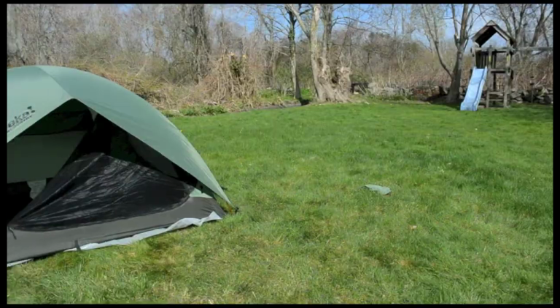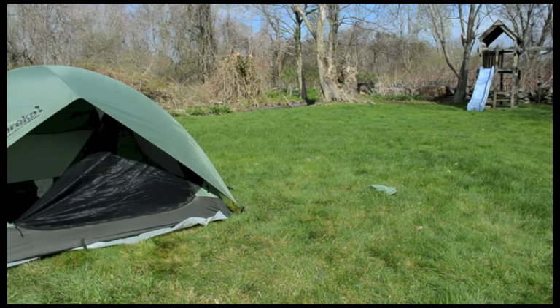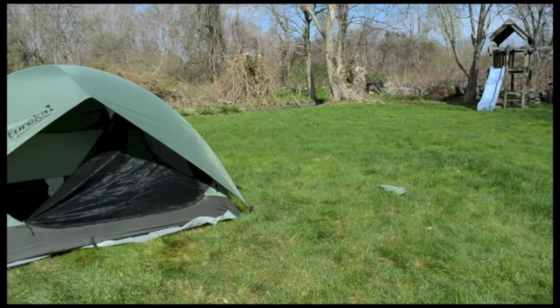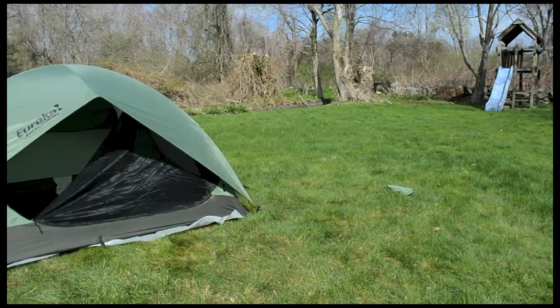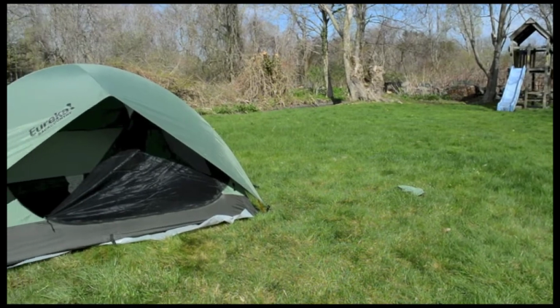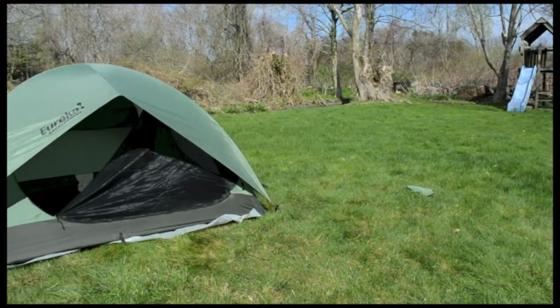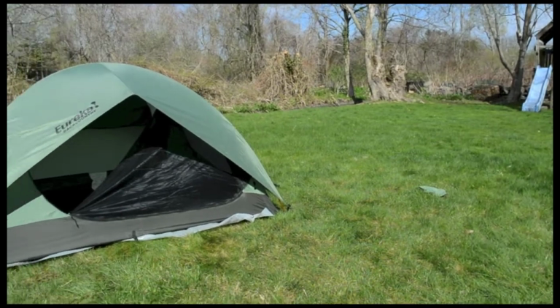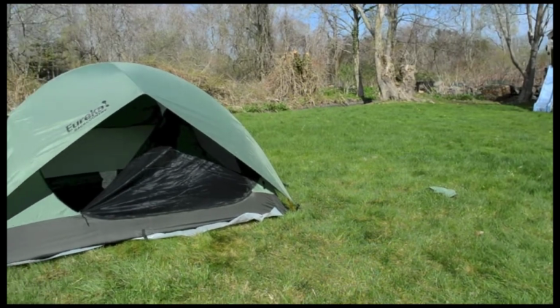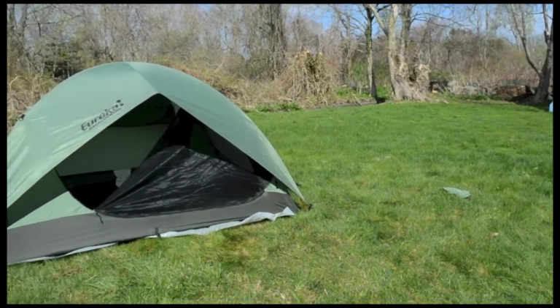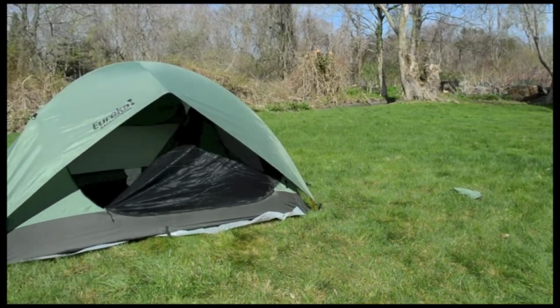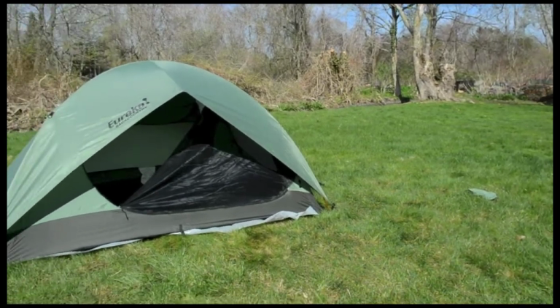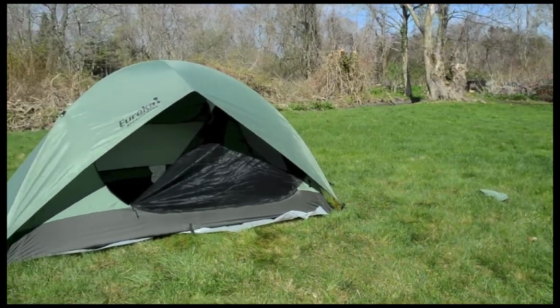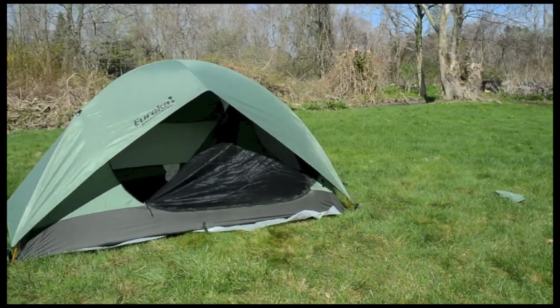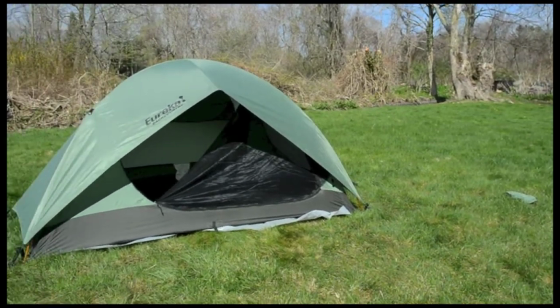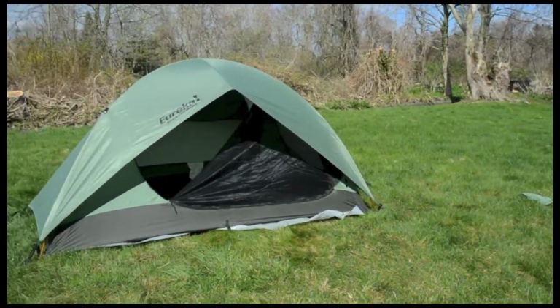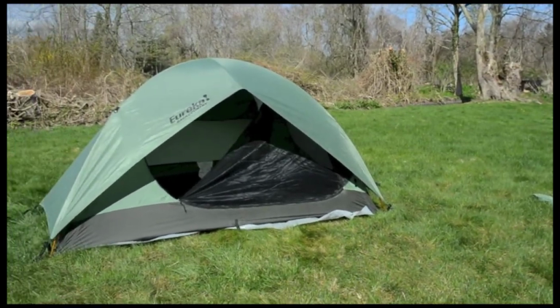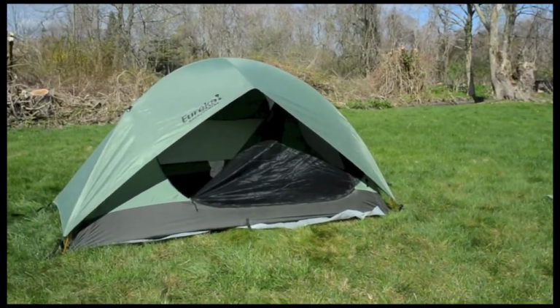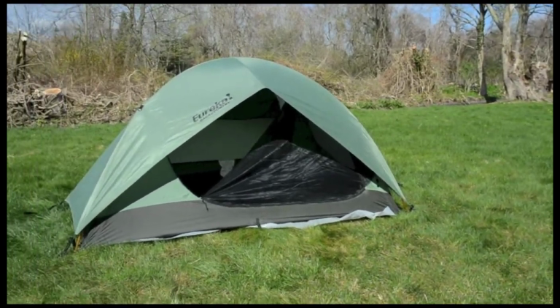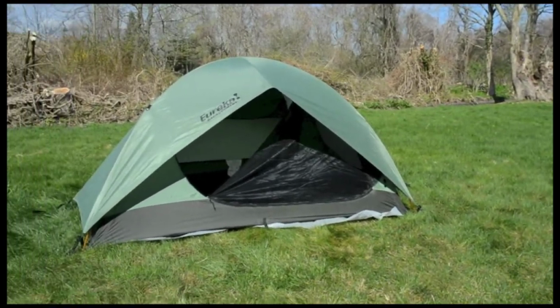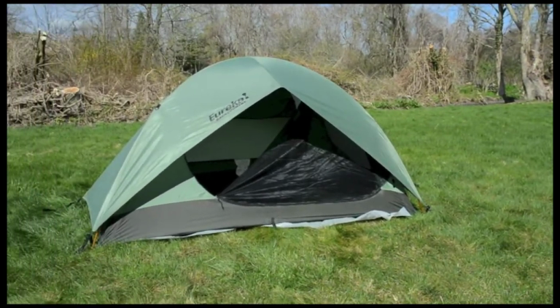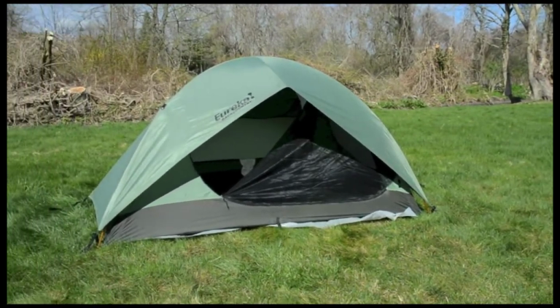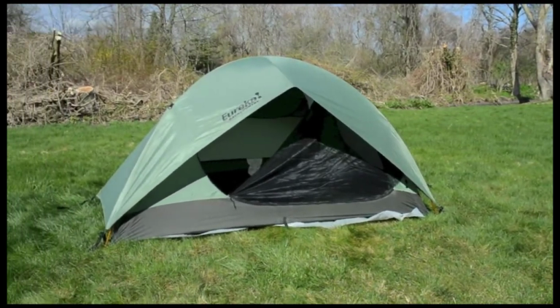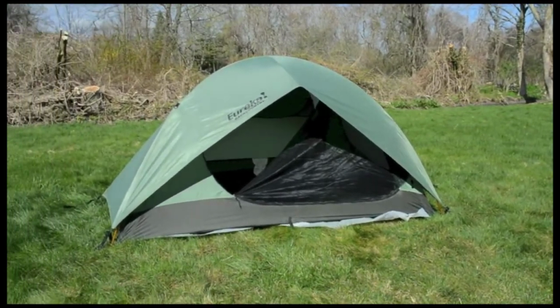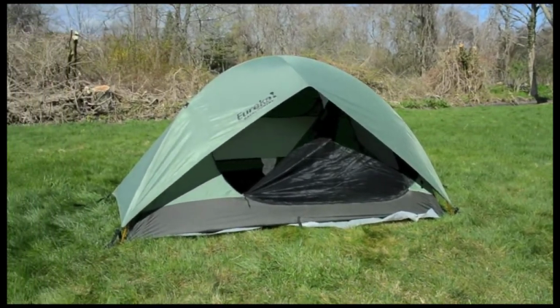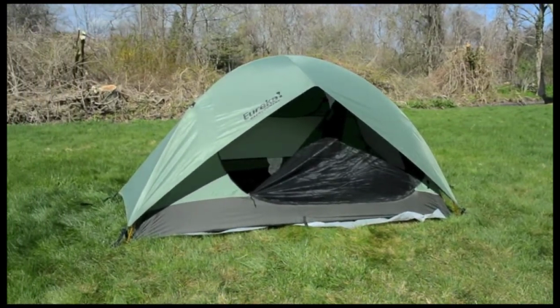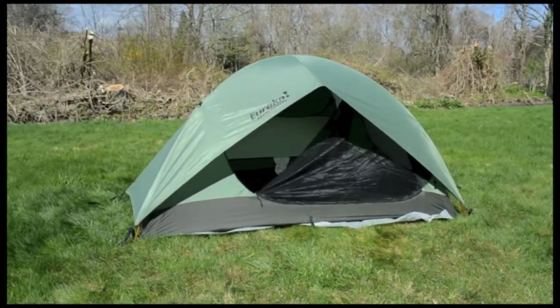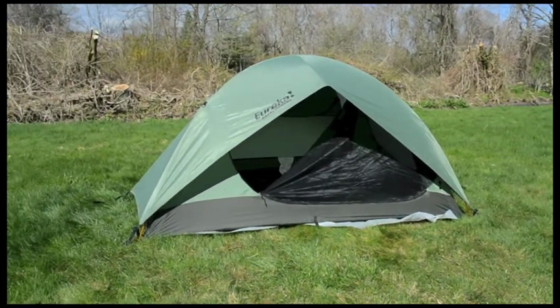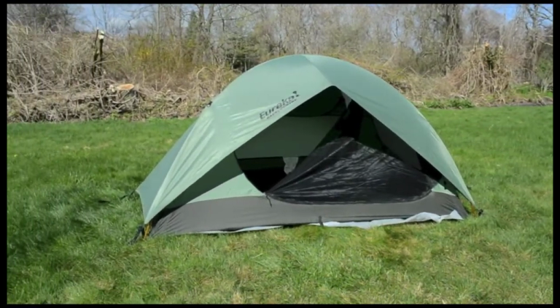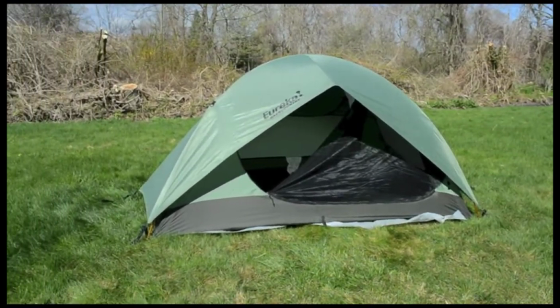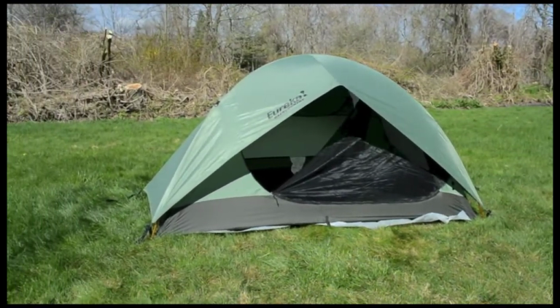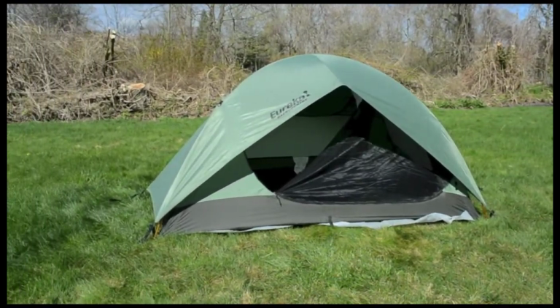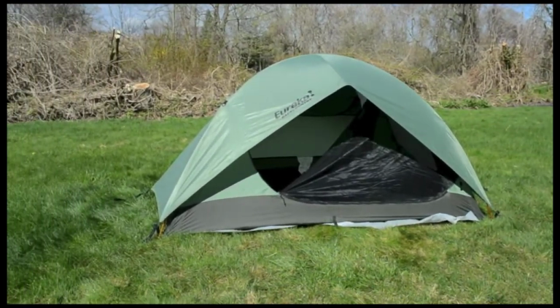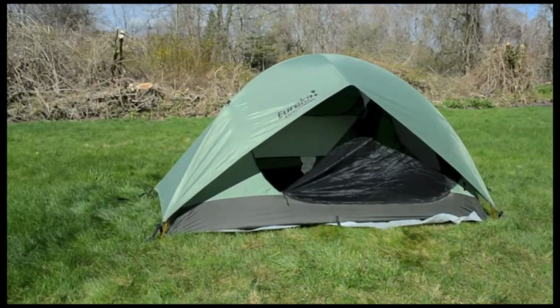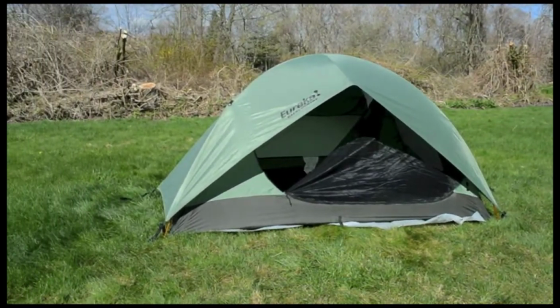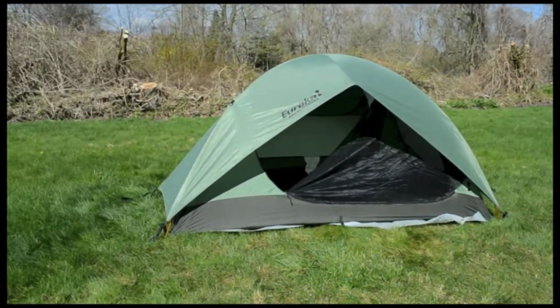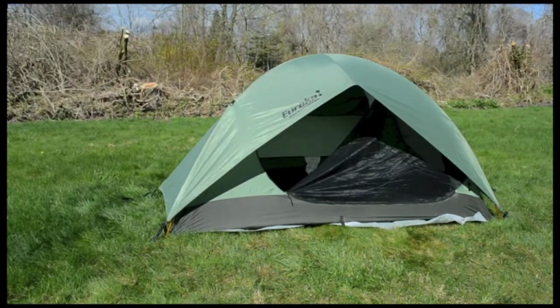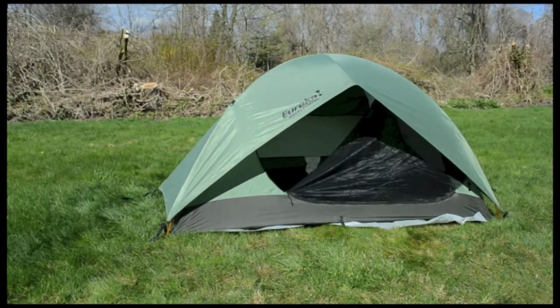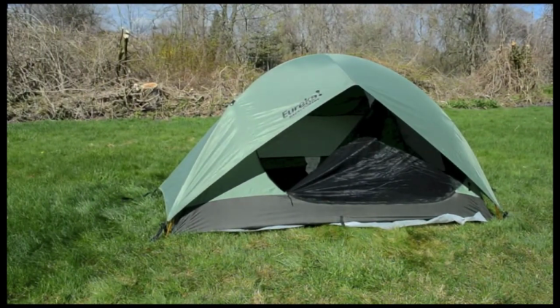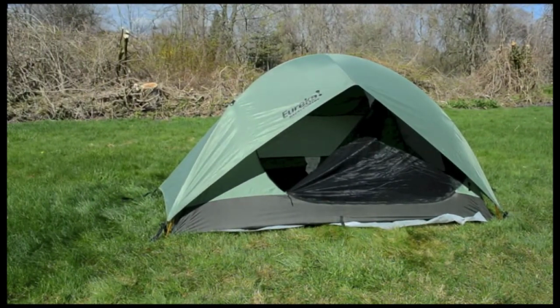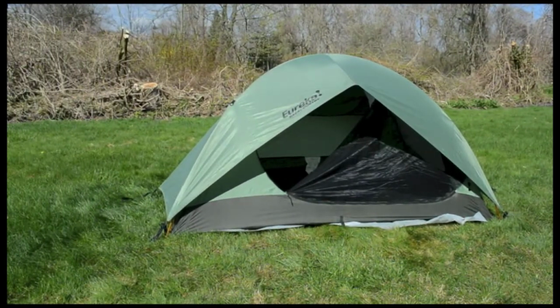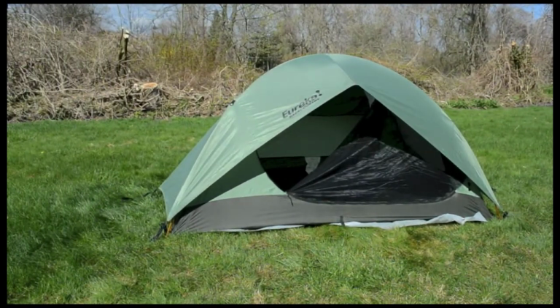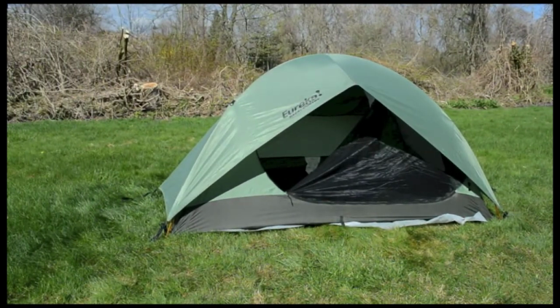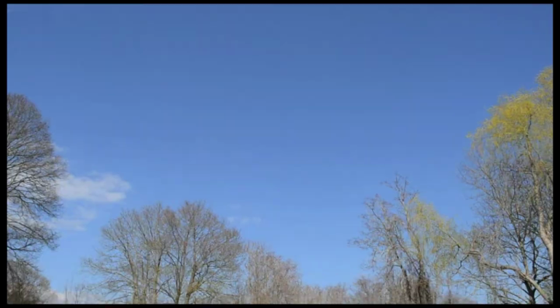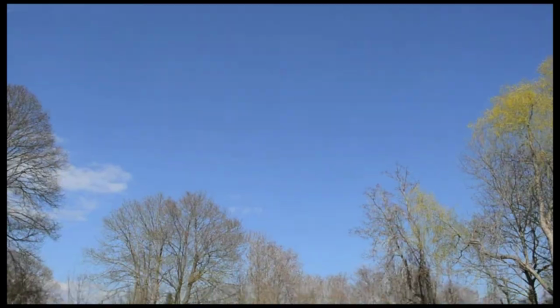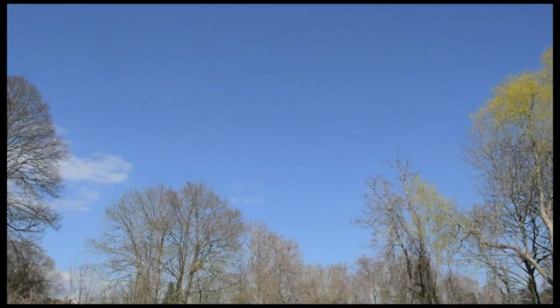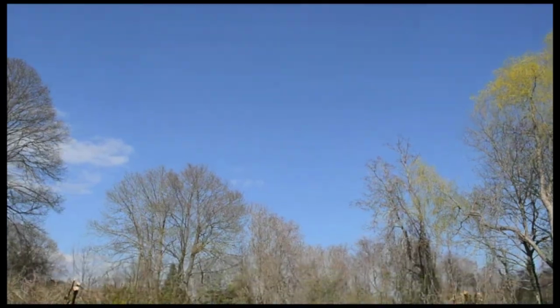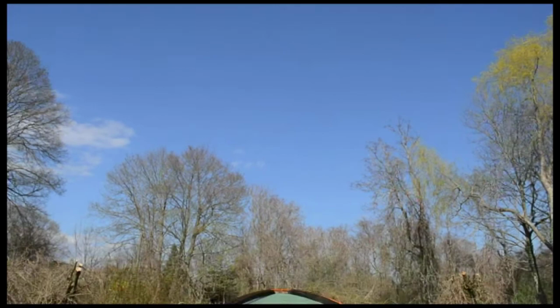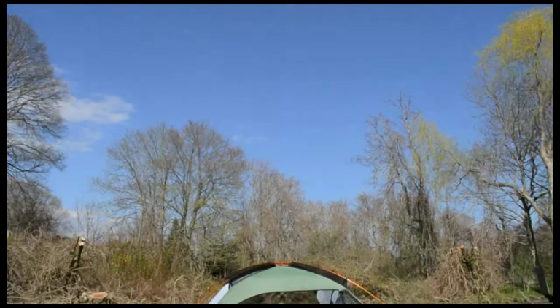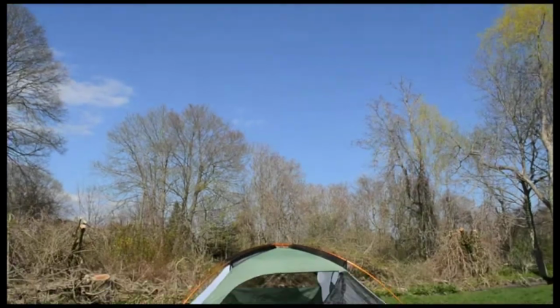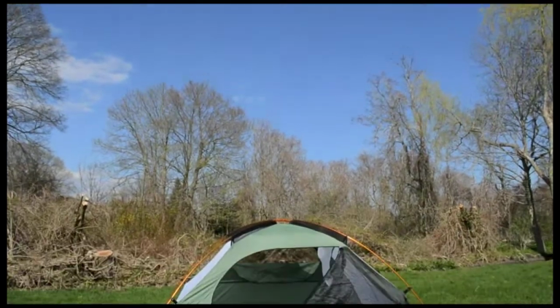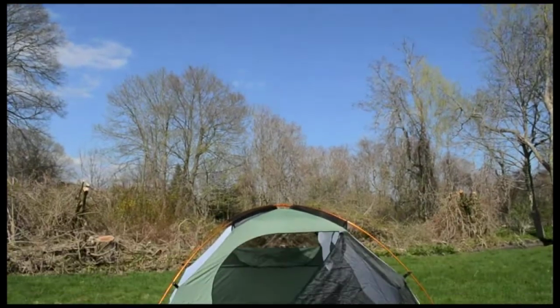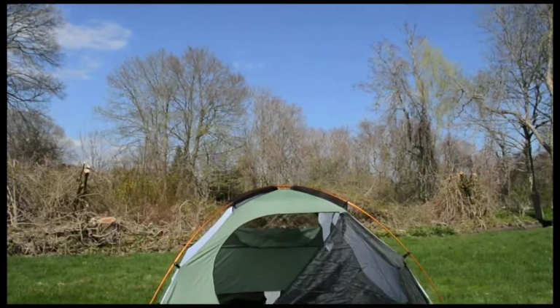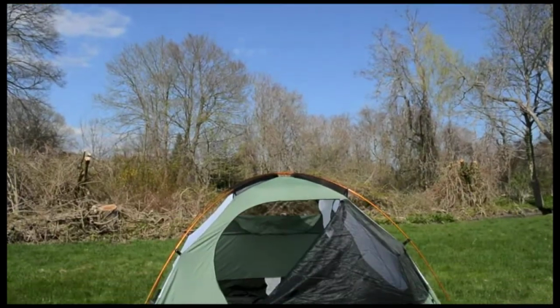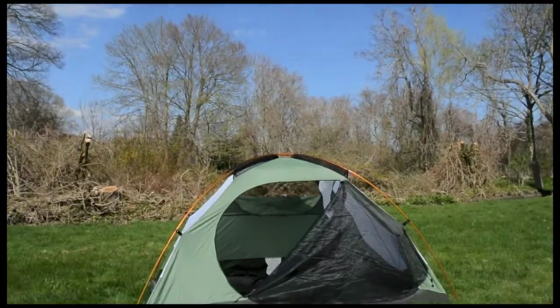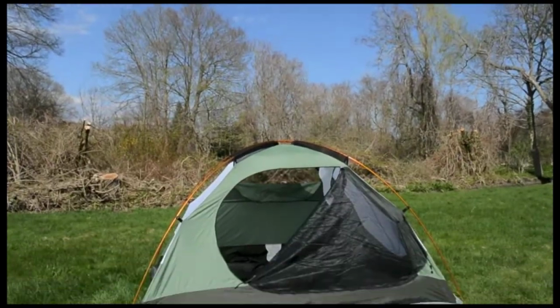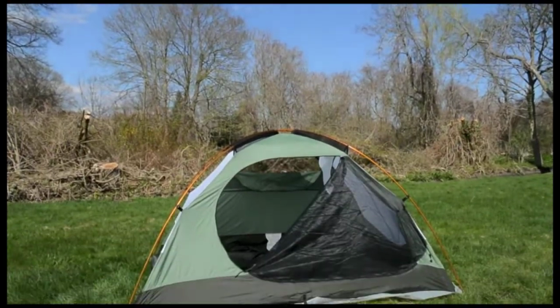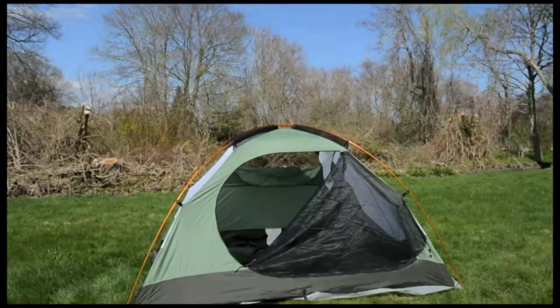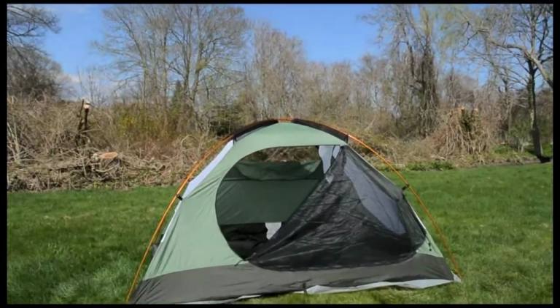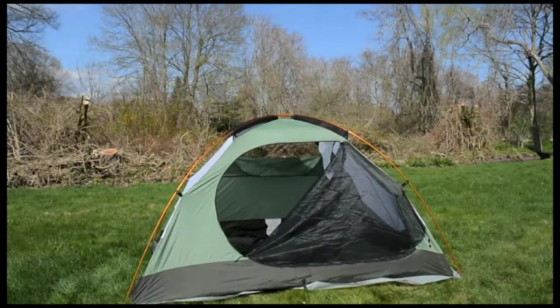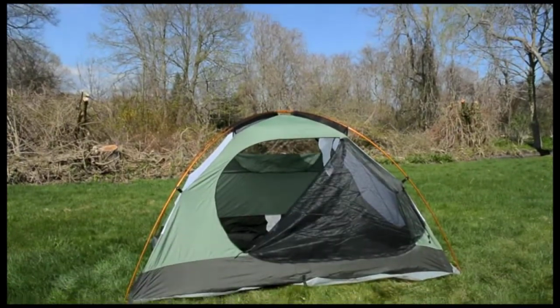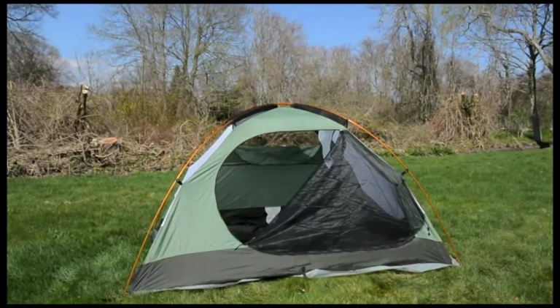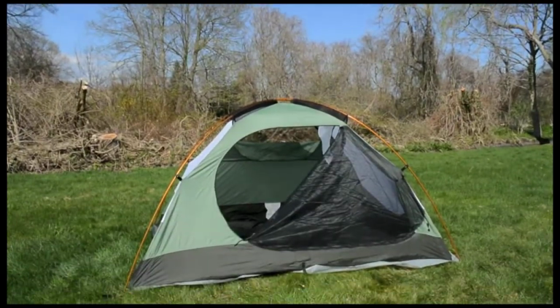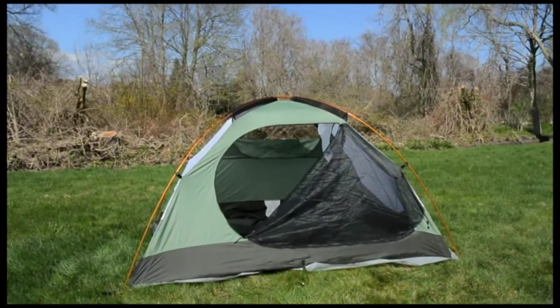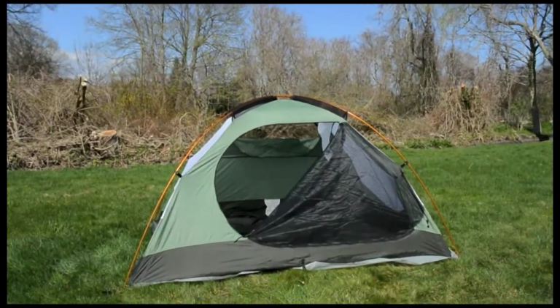In this video you will learn how to set up a tent. There are many different types of tents, but today we will be looking at a dome tent.